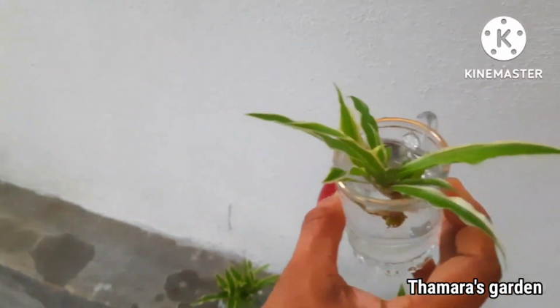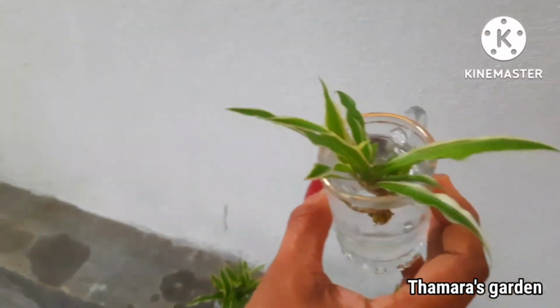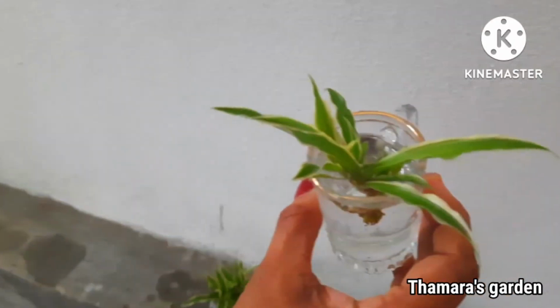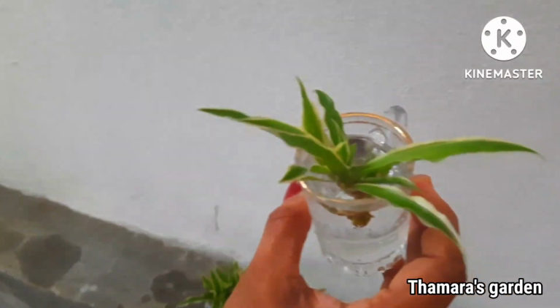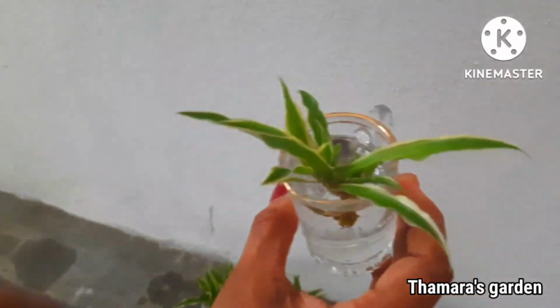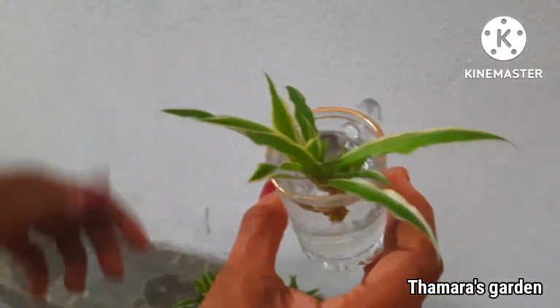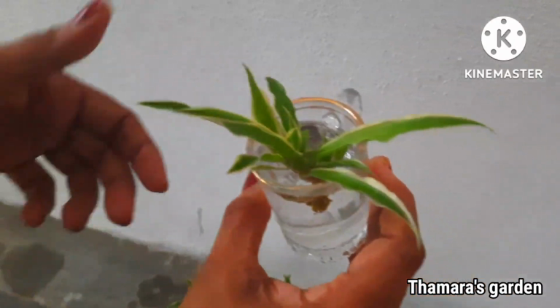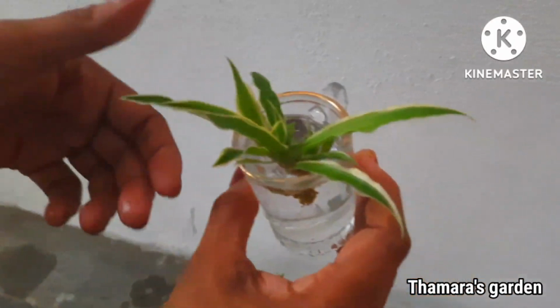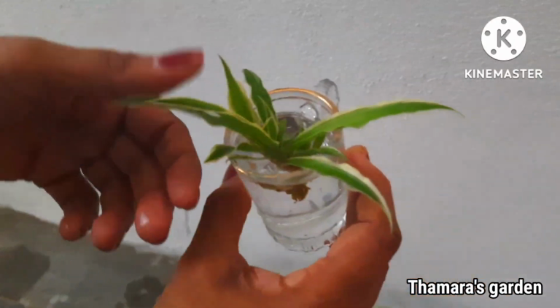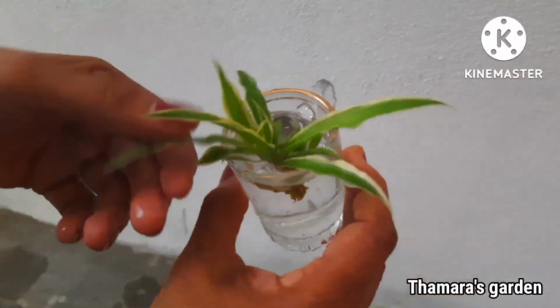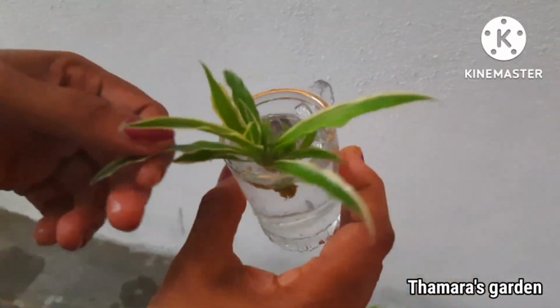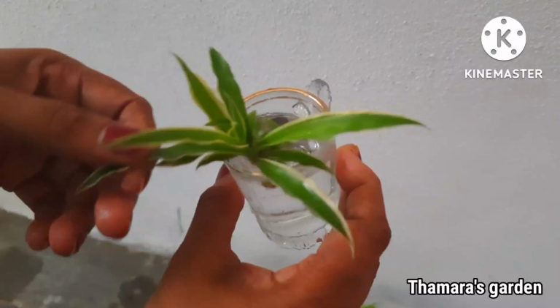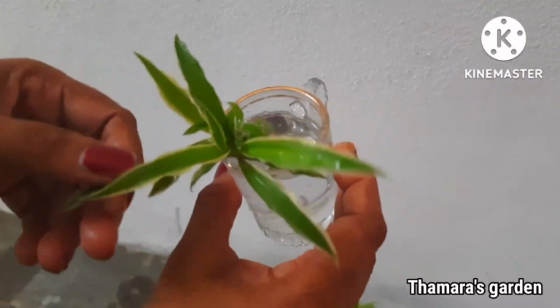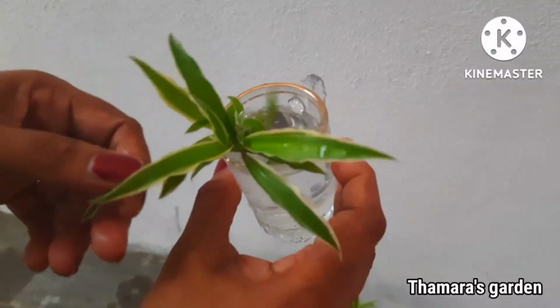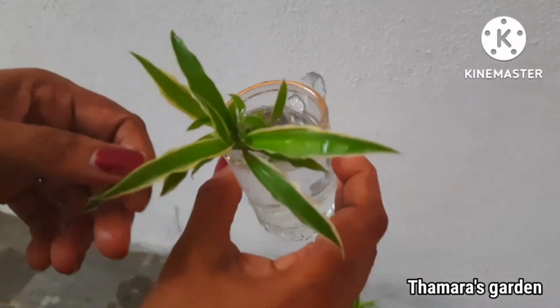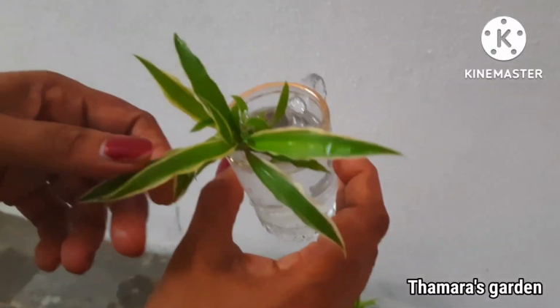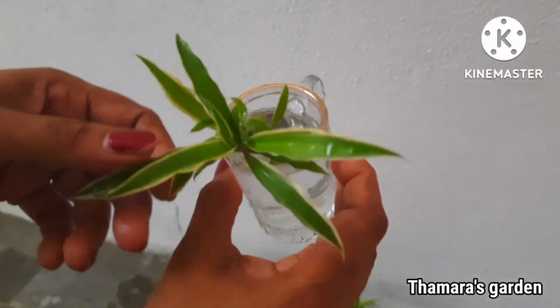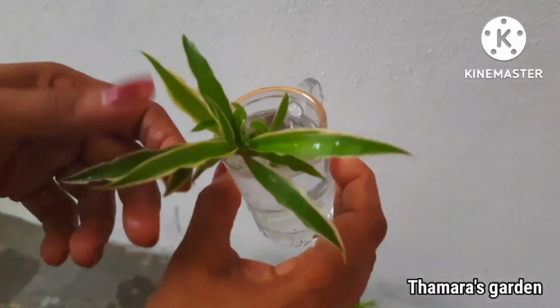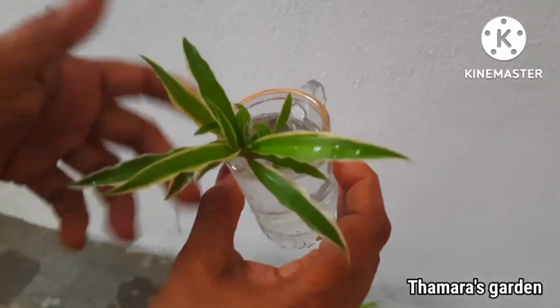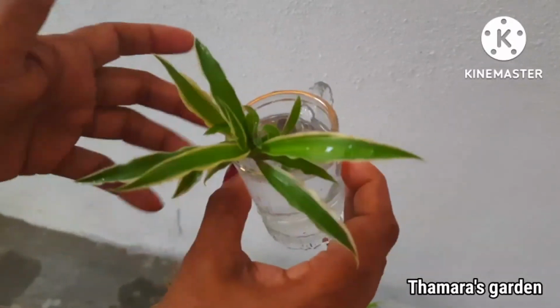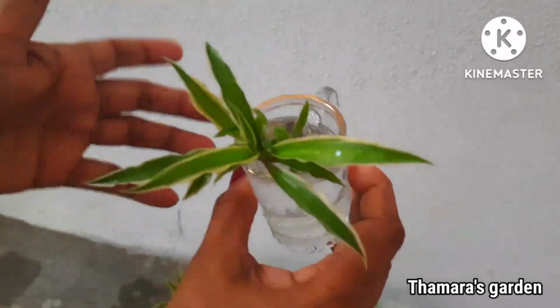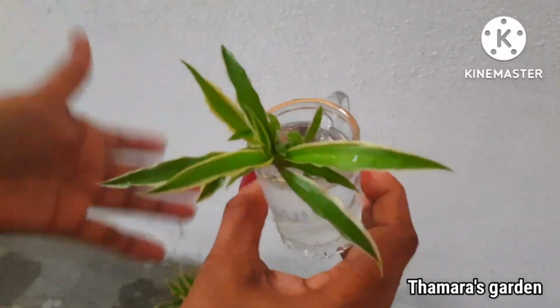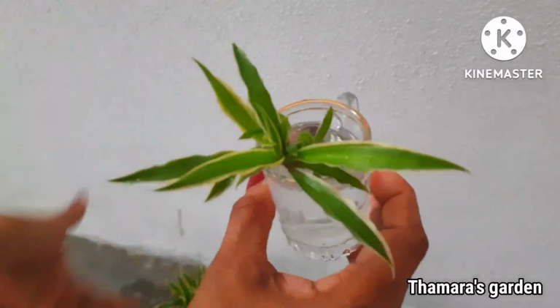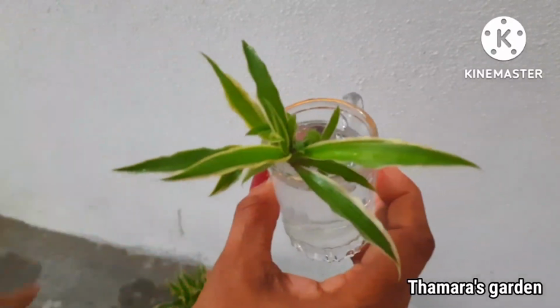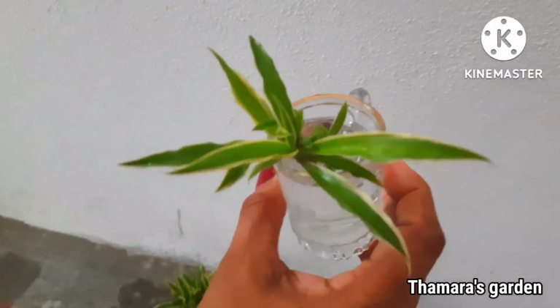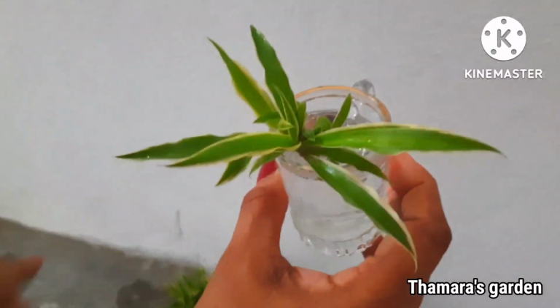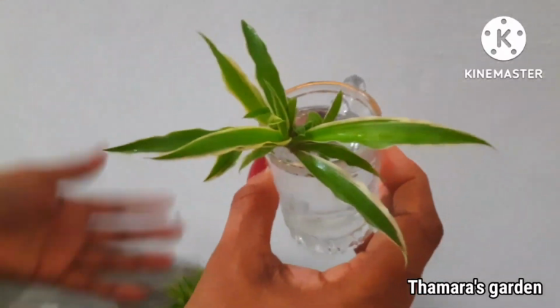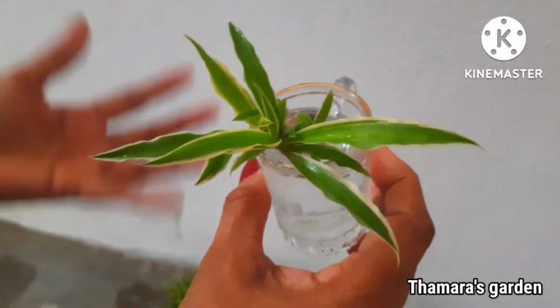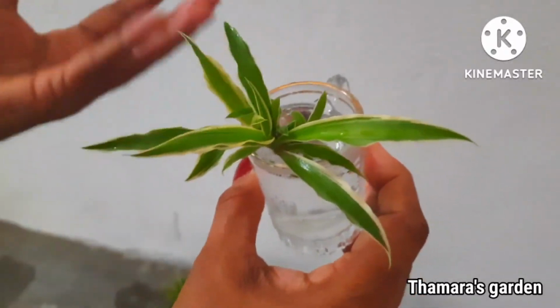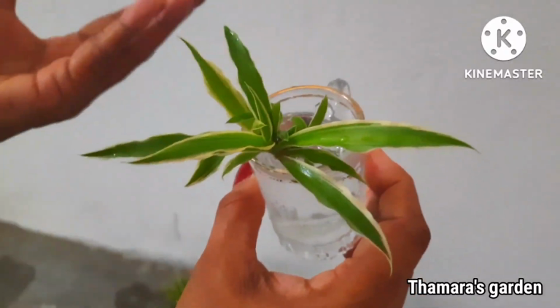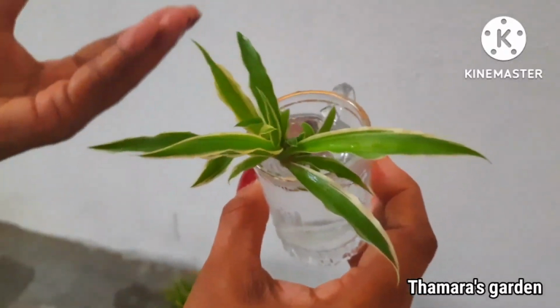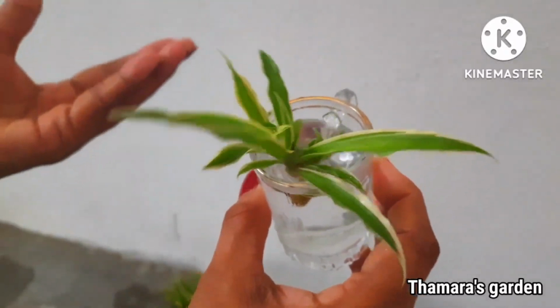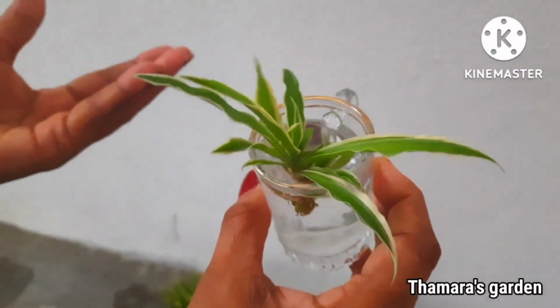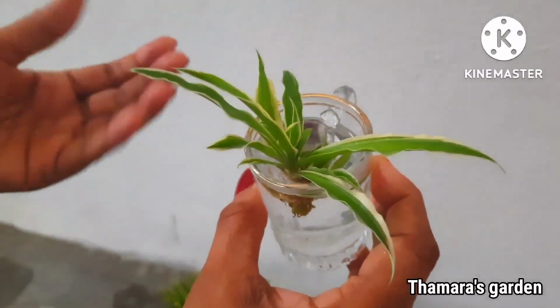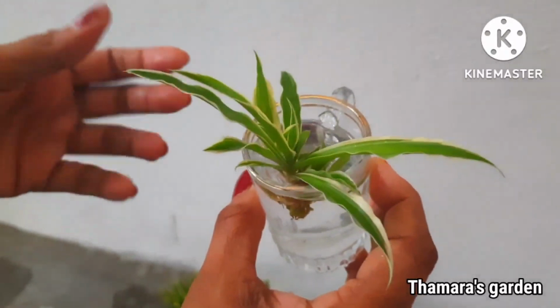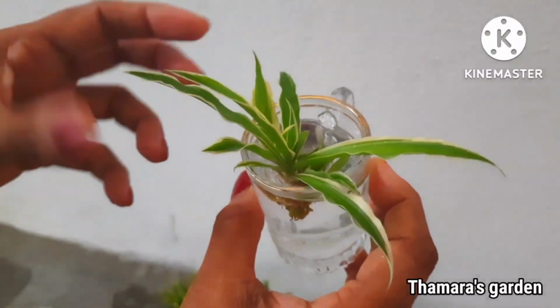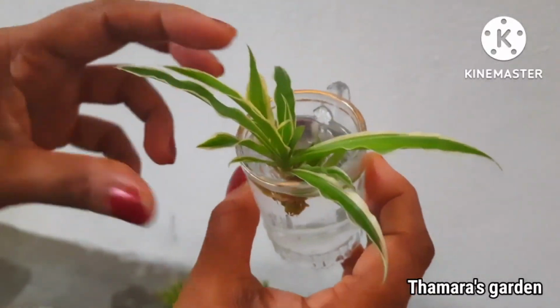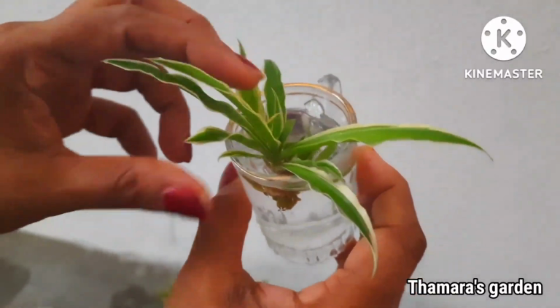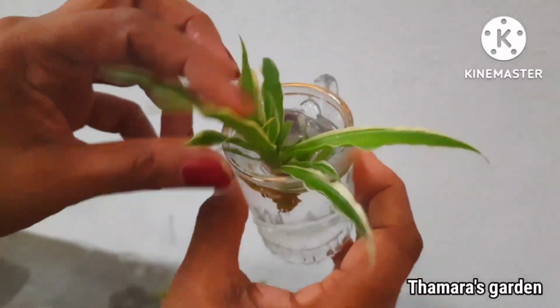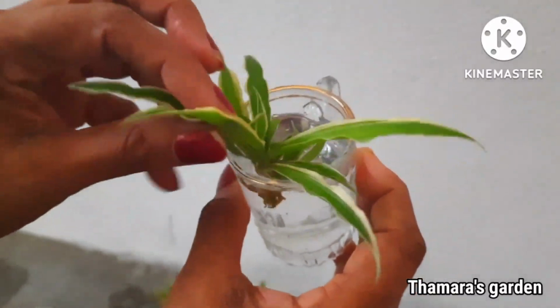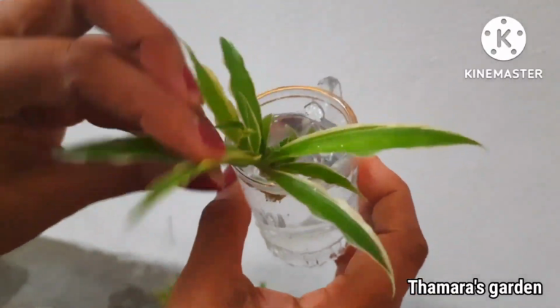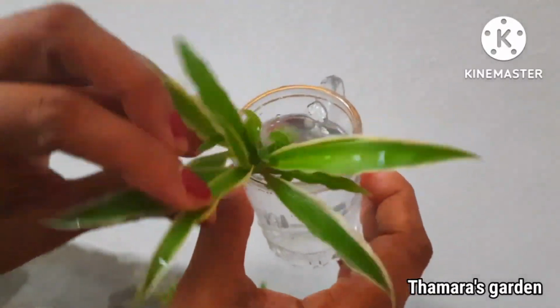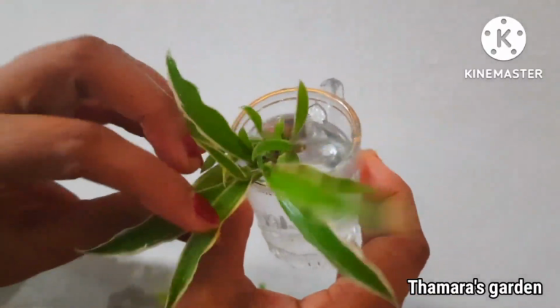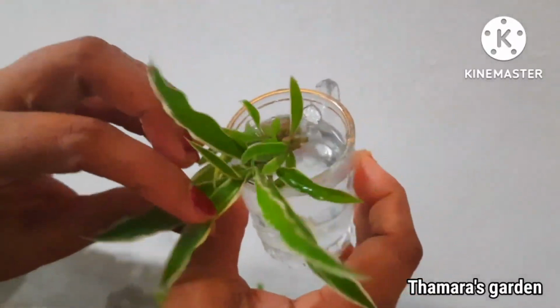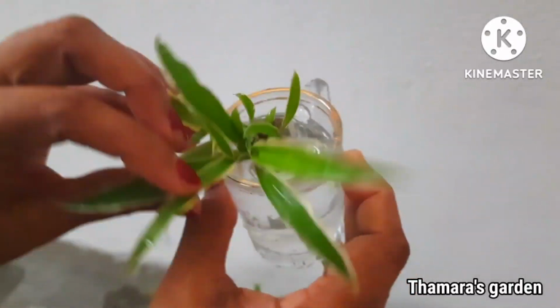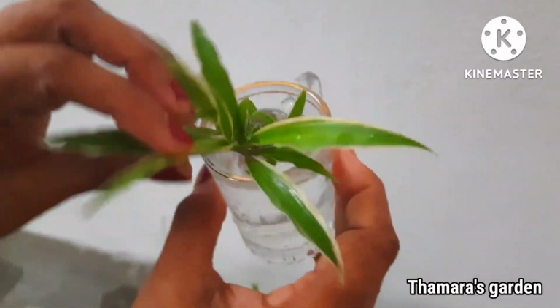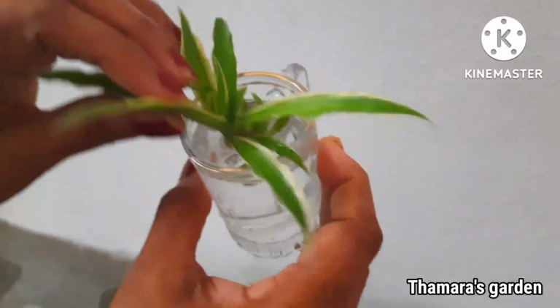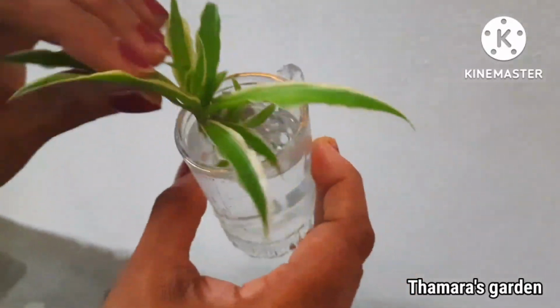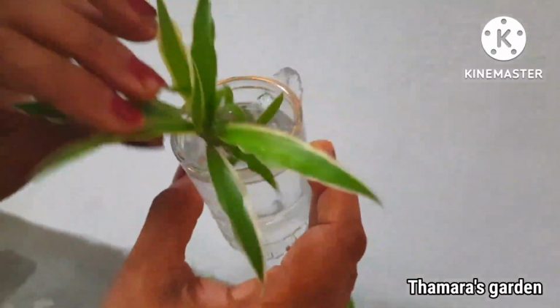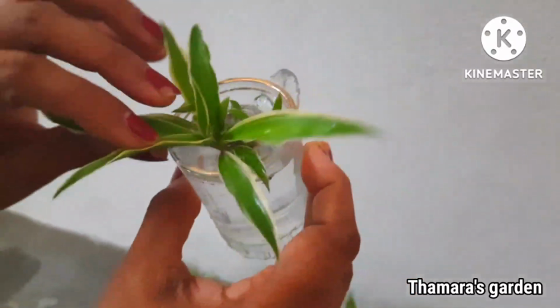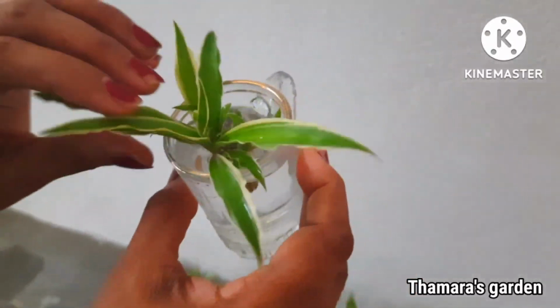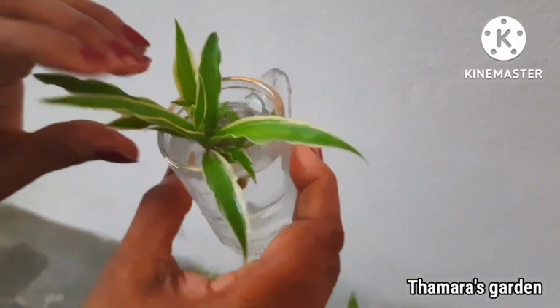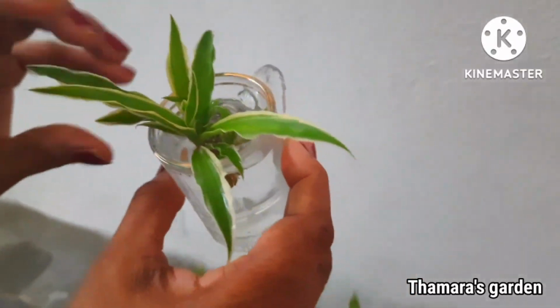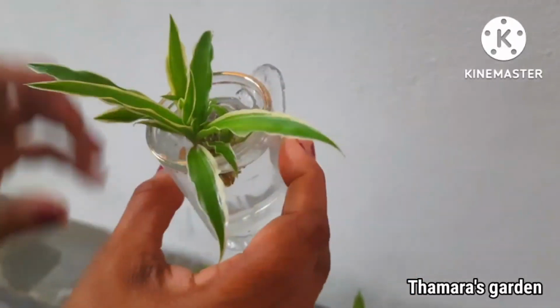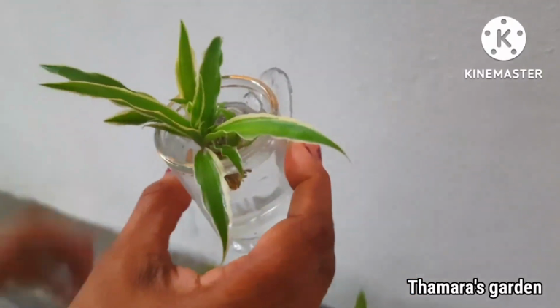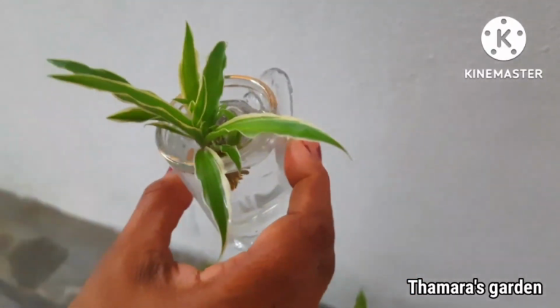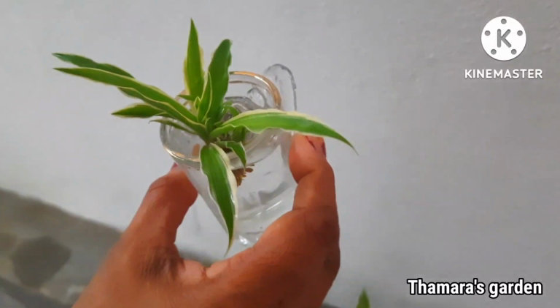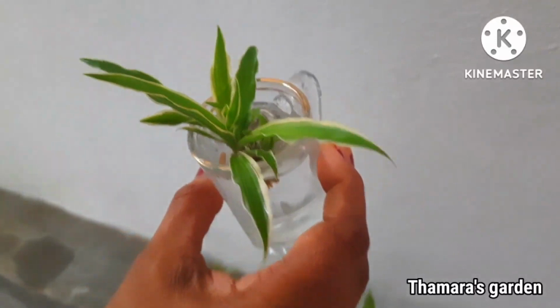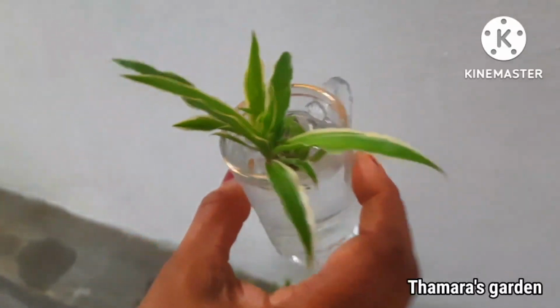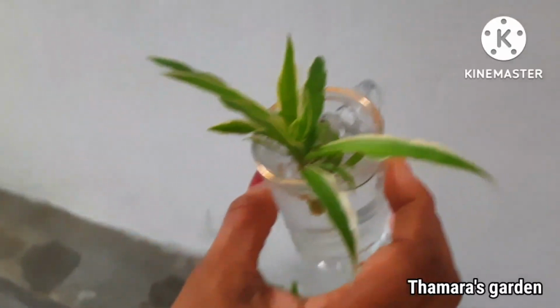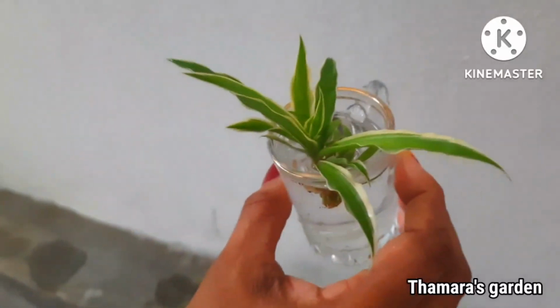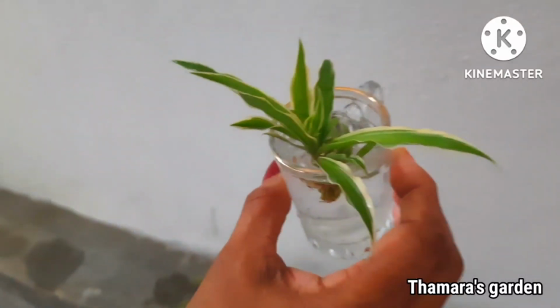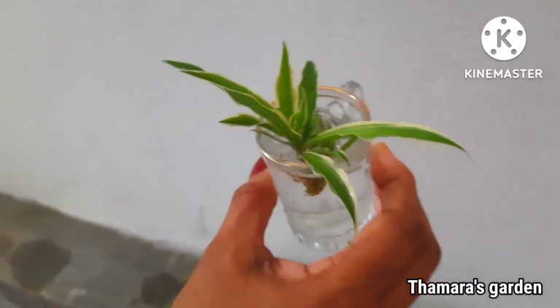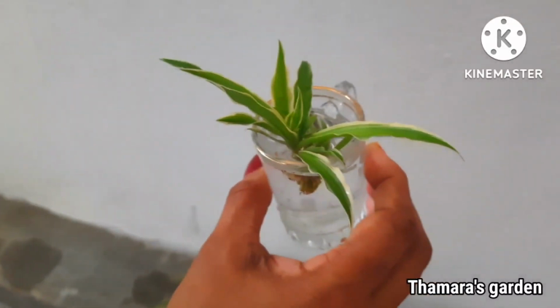Just leave it for about 3 to 4 days and it will root very well. After that you can either put them in a pot or just leave it as an indoor plant.